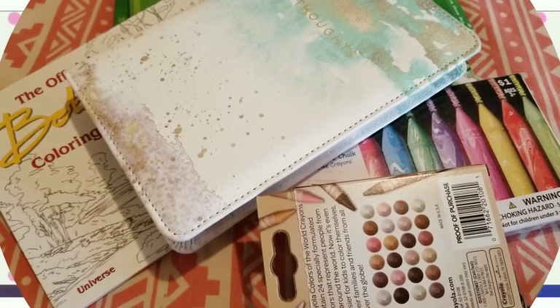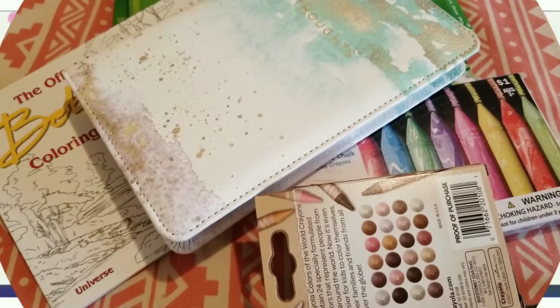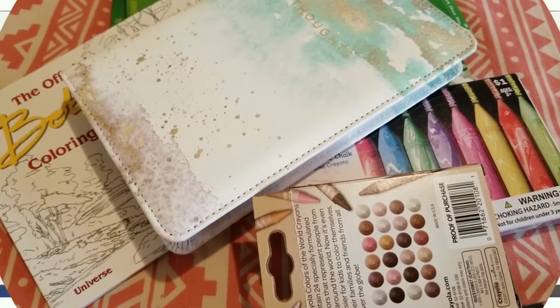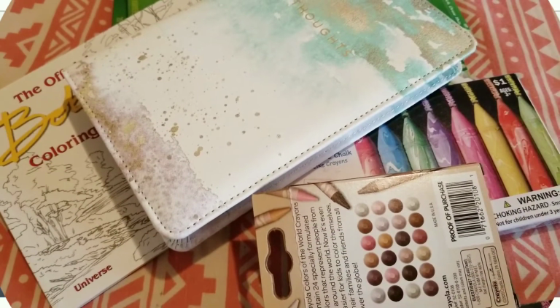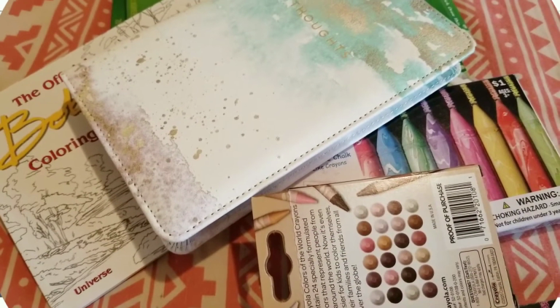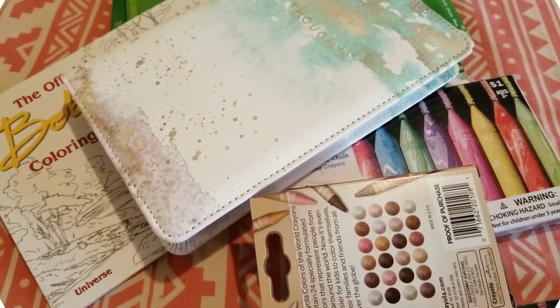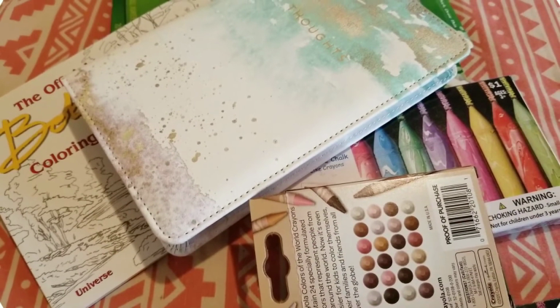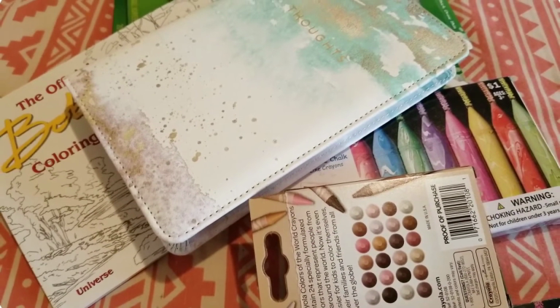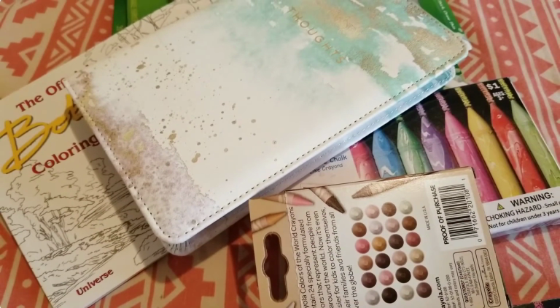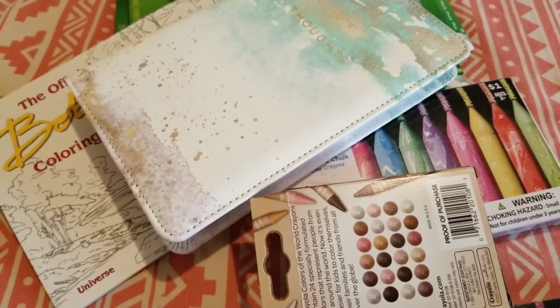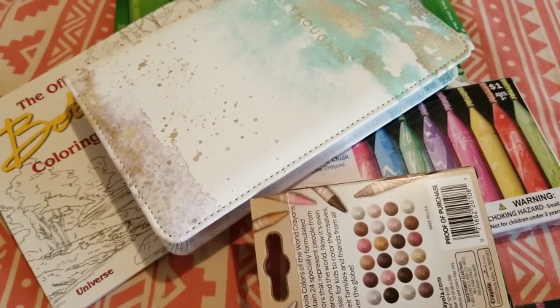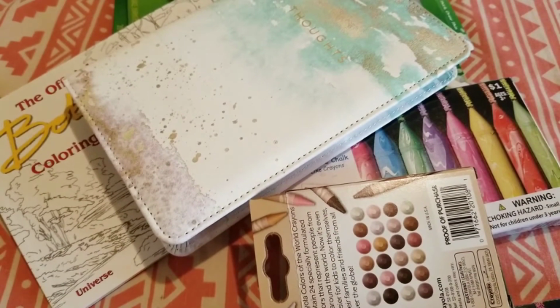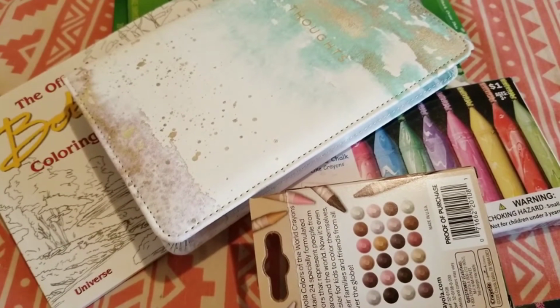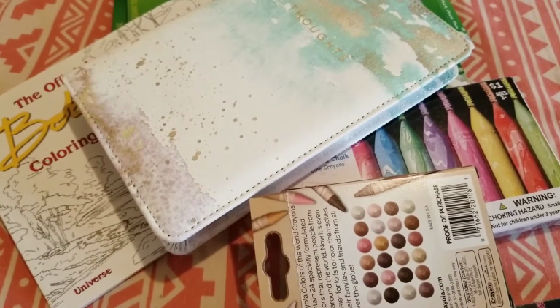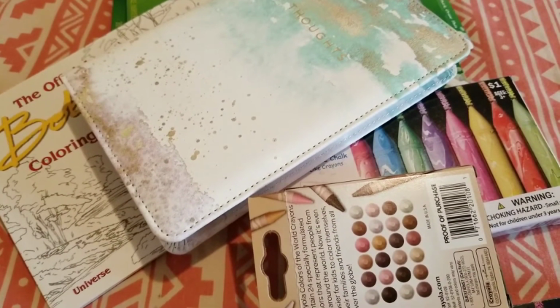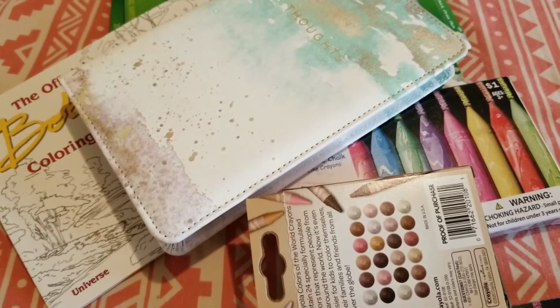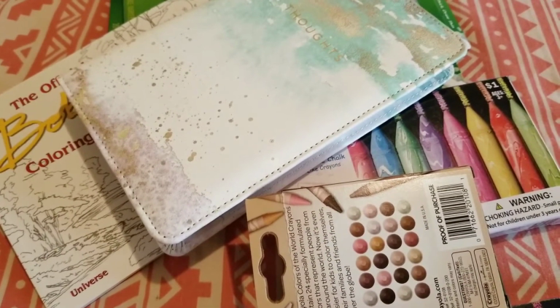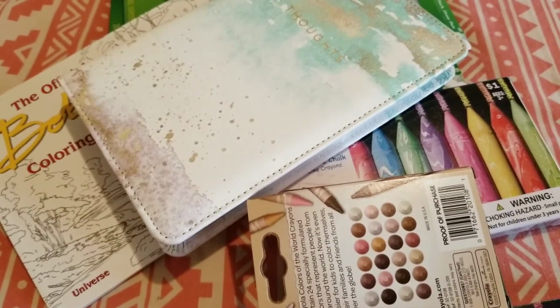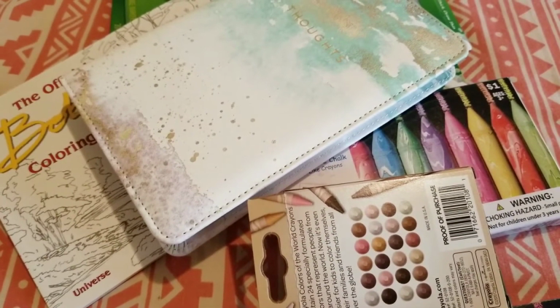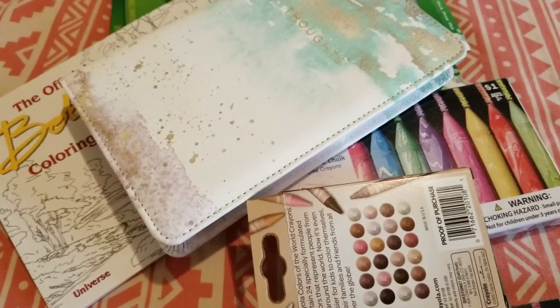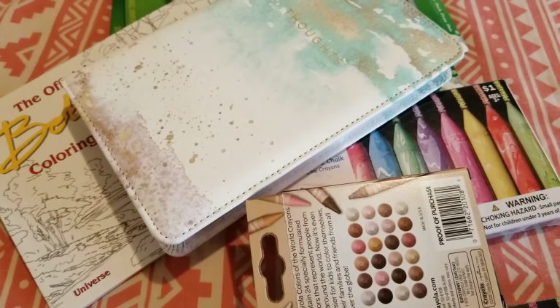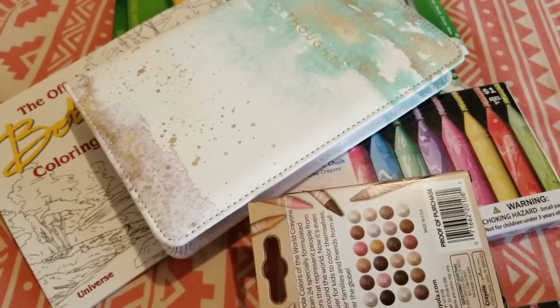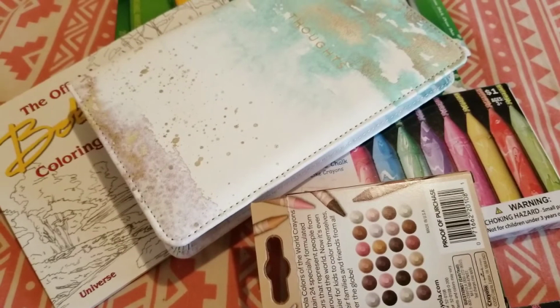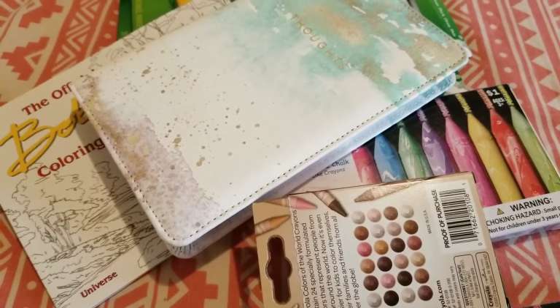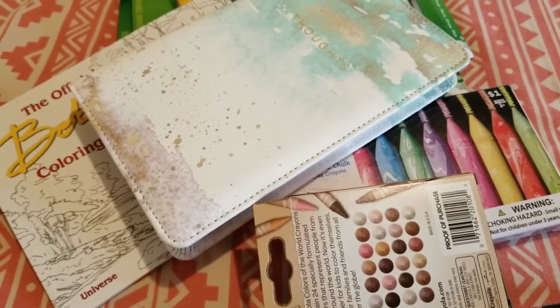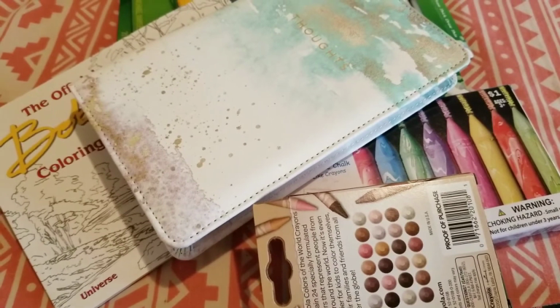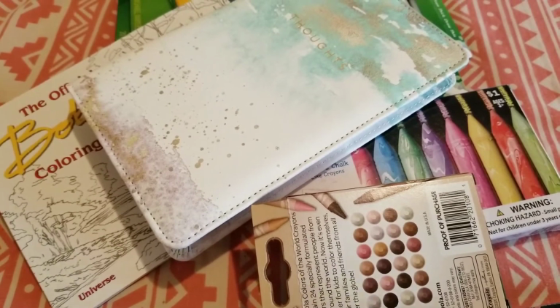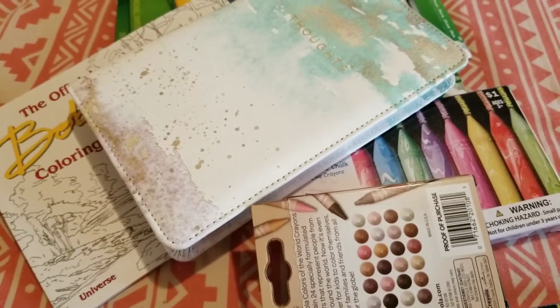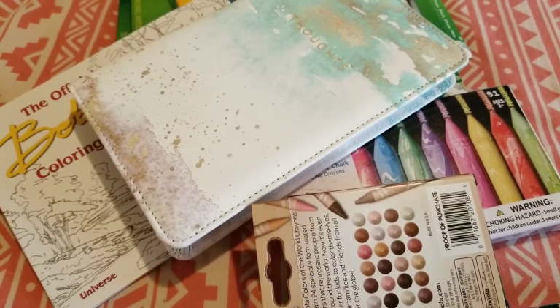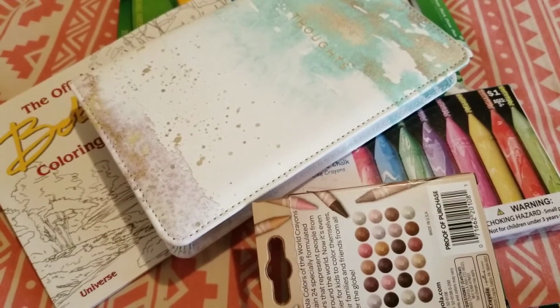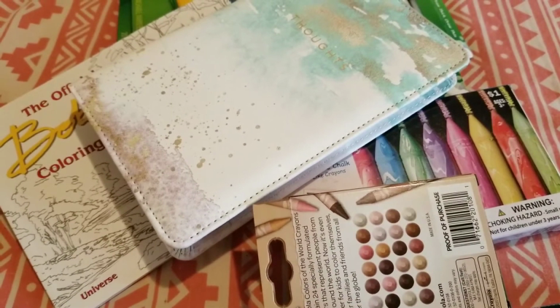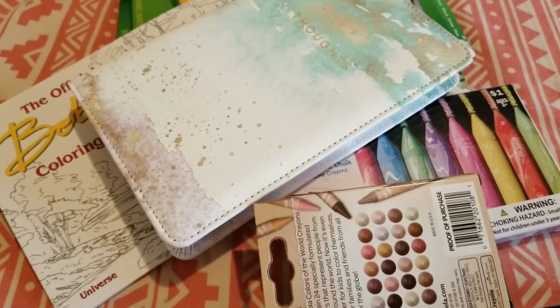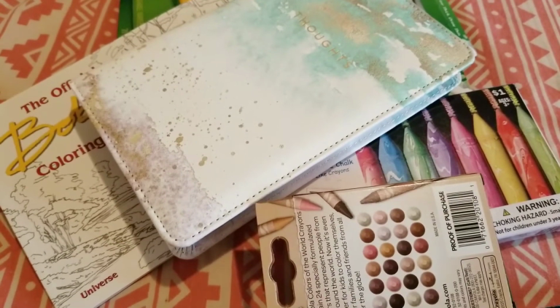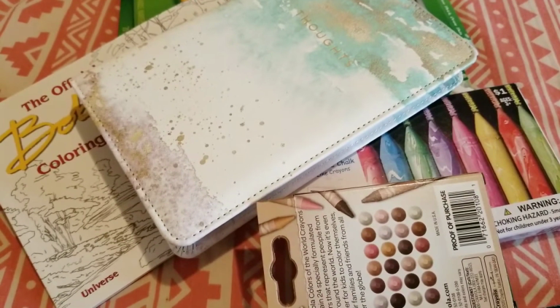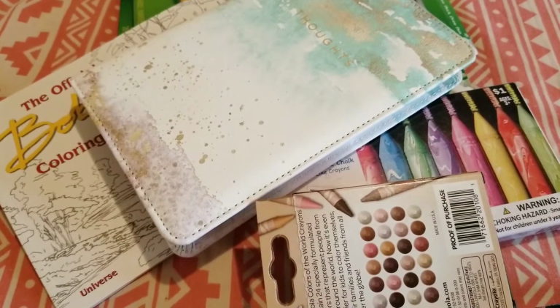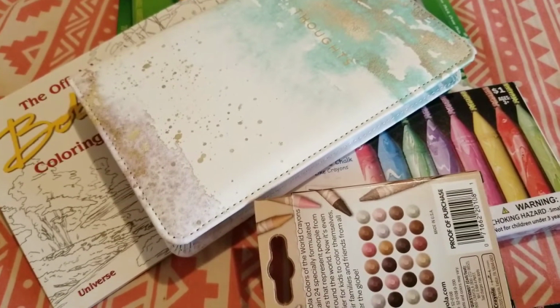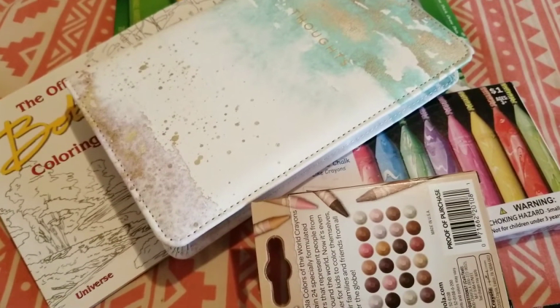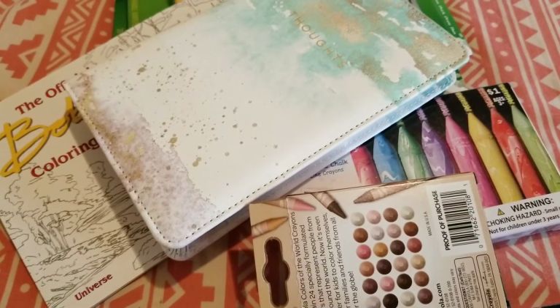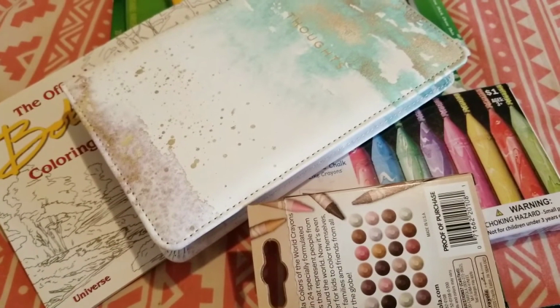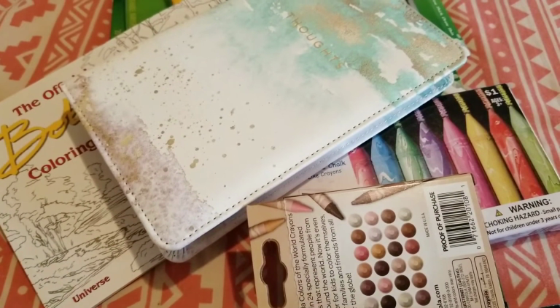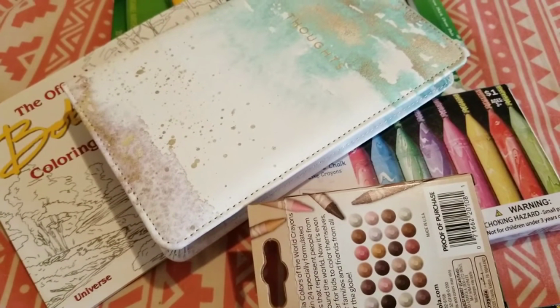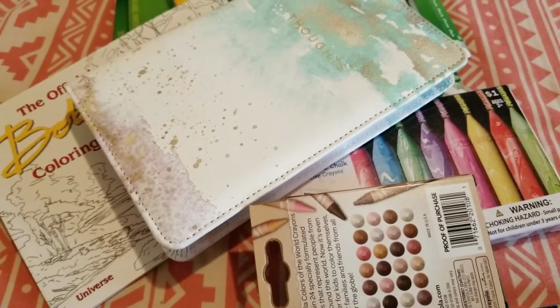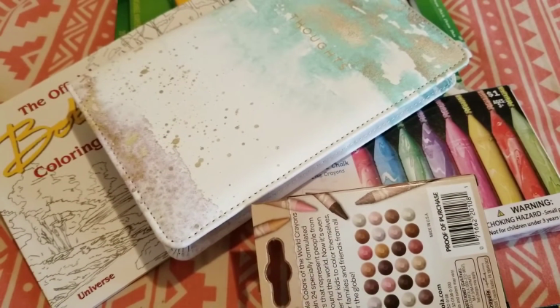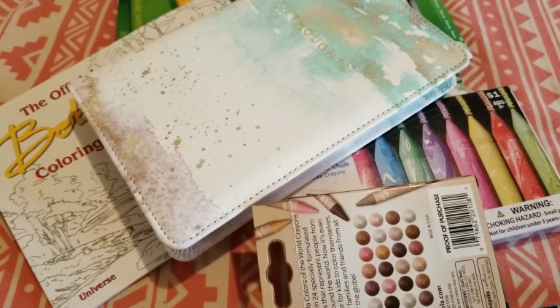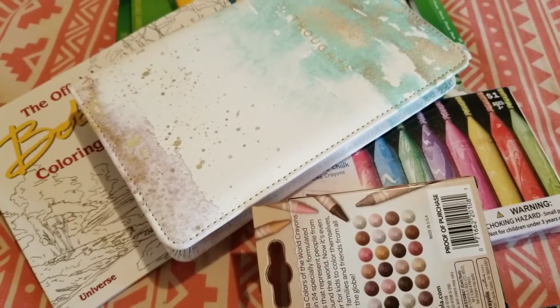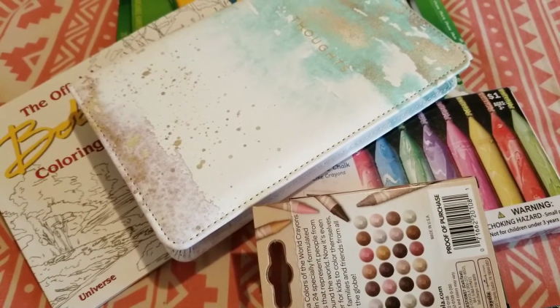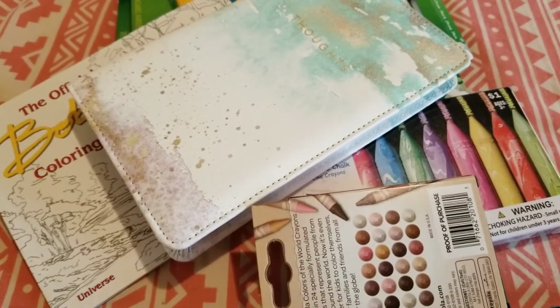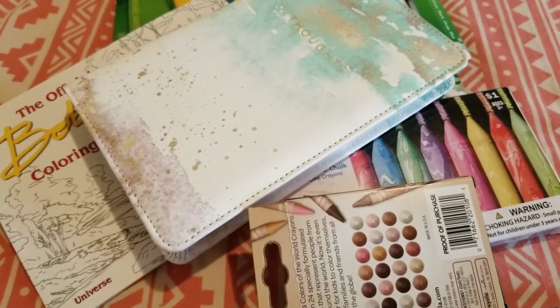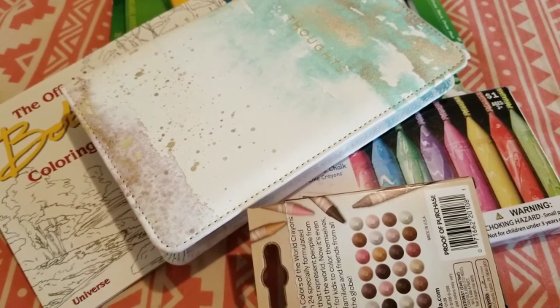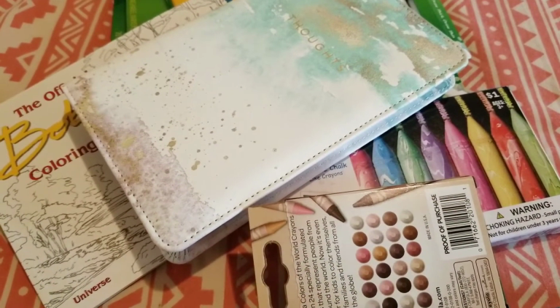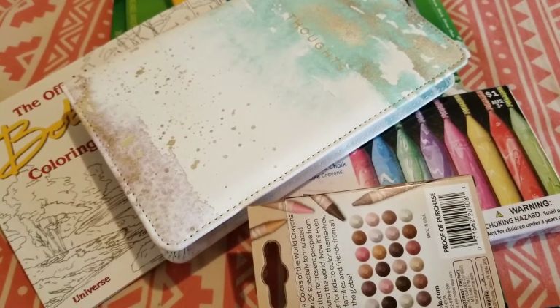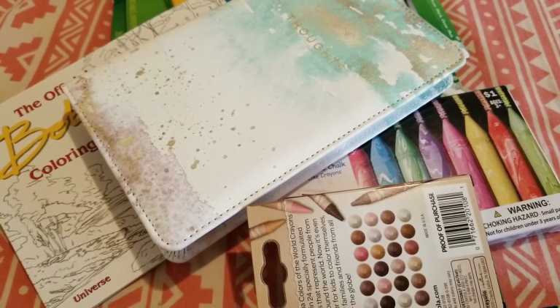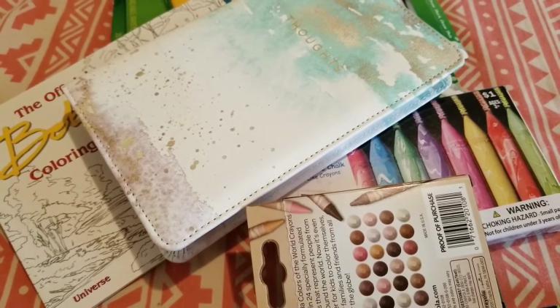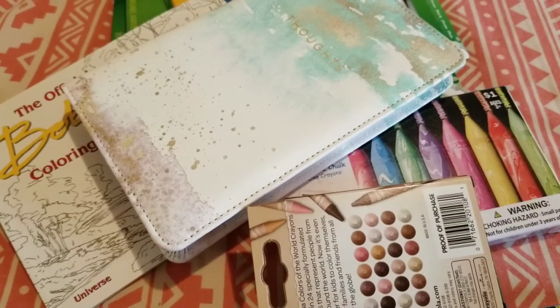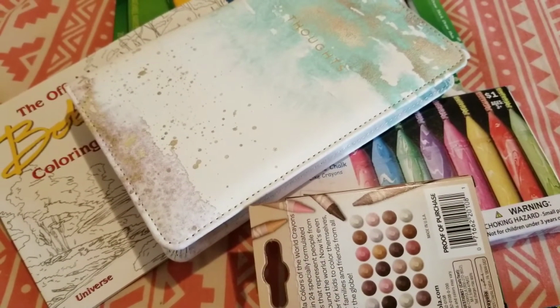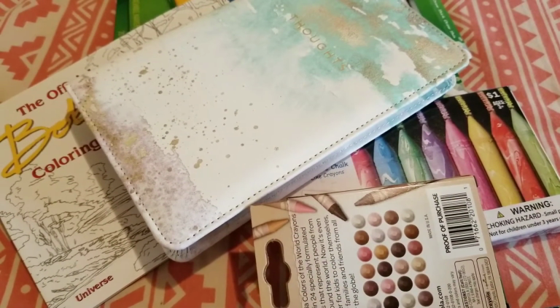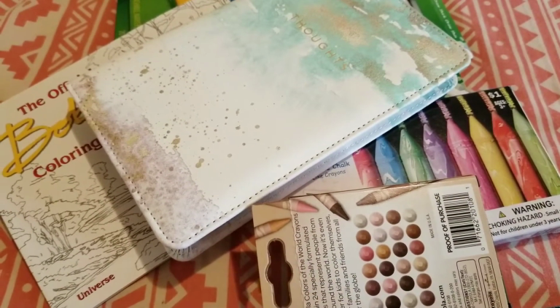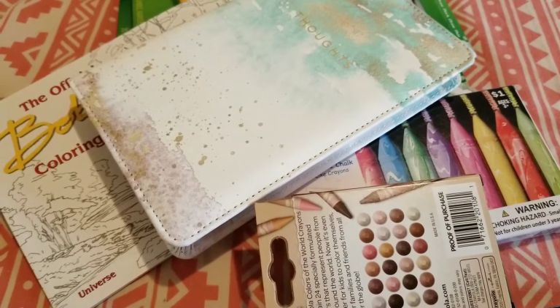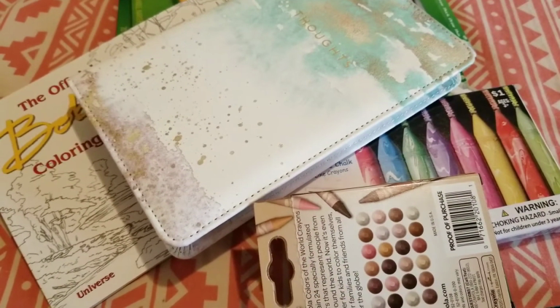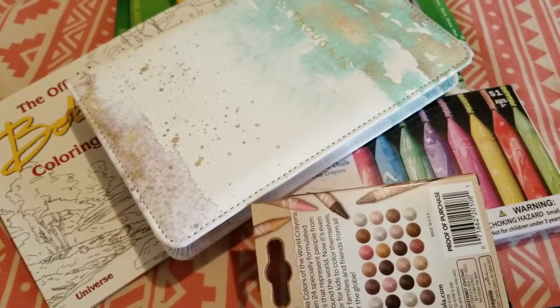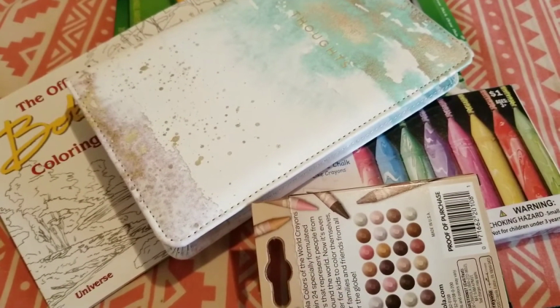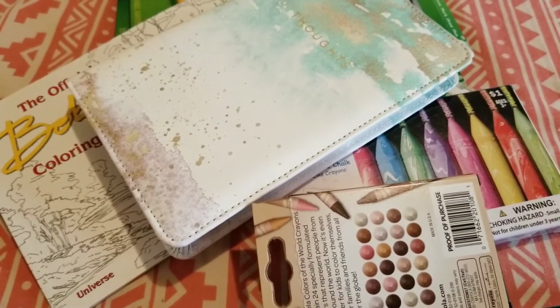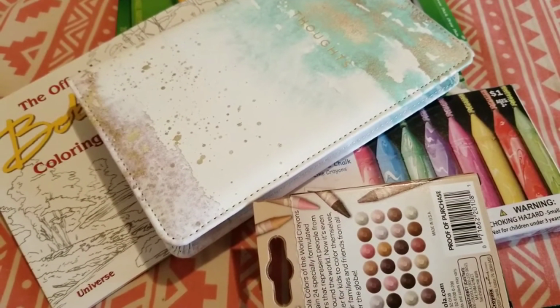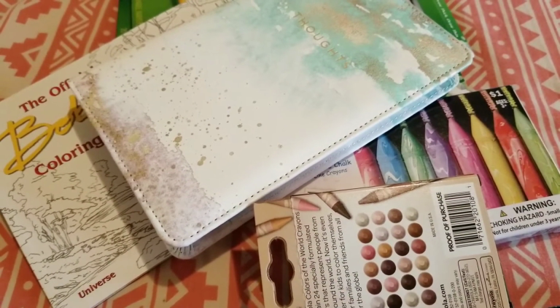I hope everyone is doing good. I just wanted to do a quick video on a small haul that I did at Five and Below.